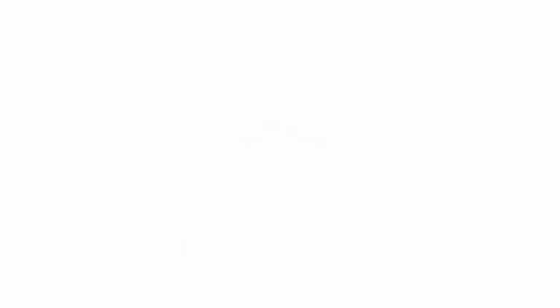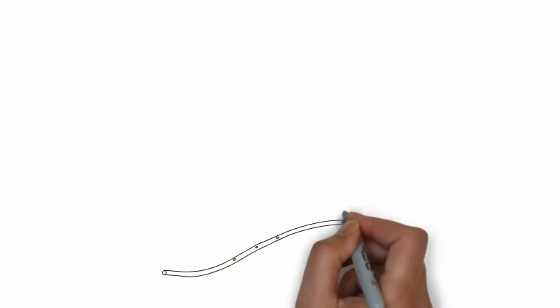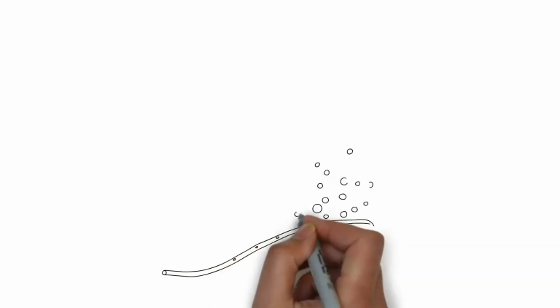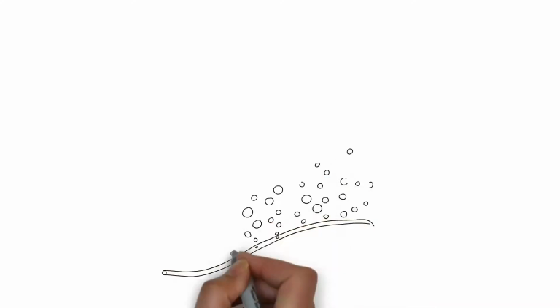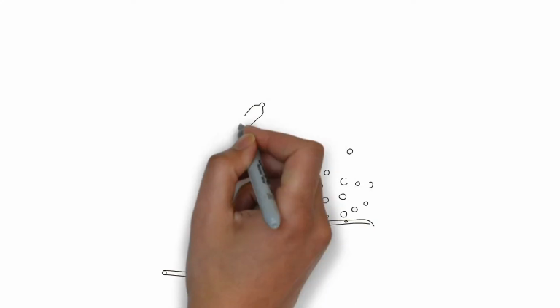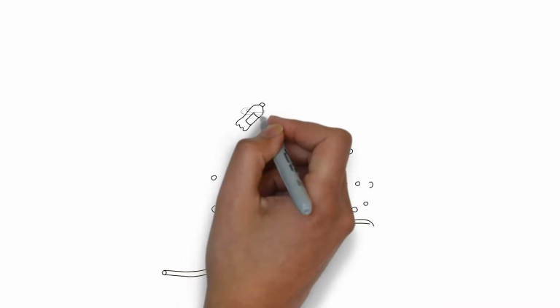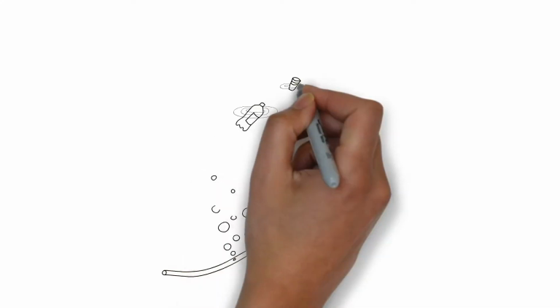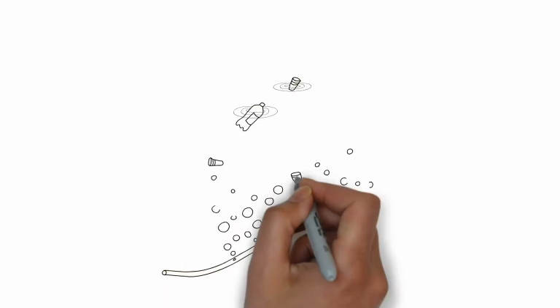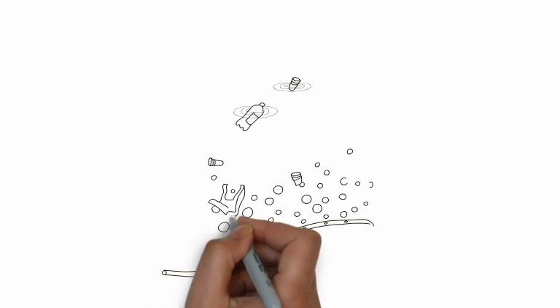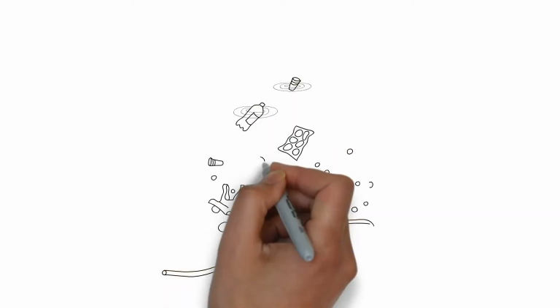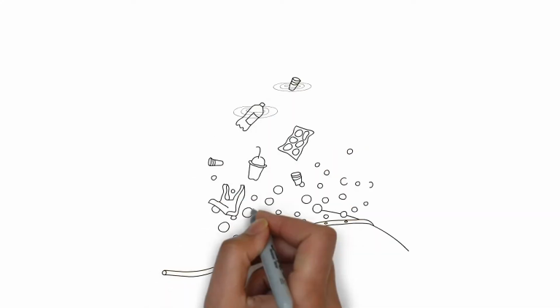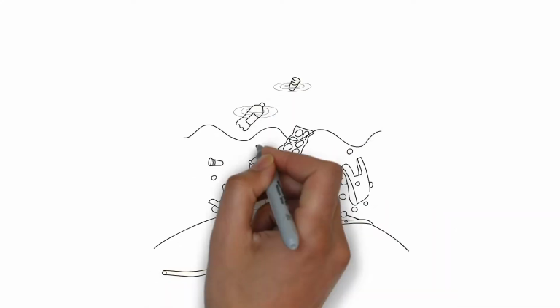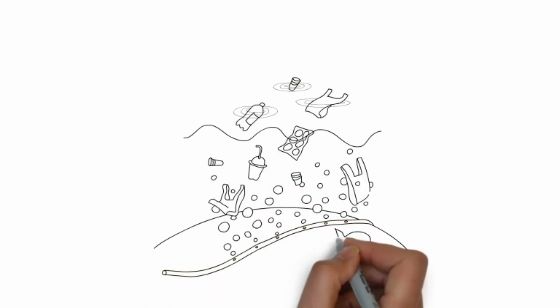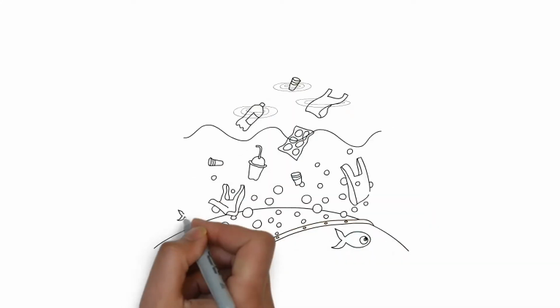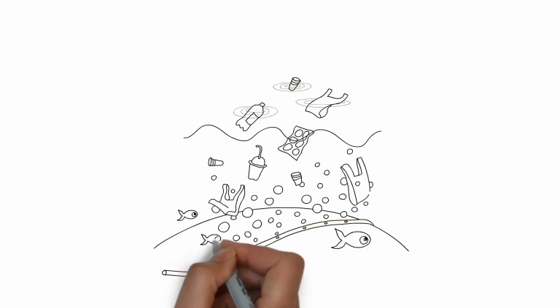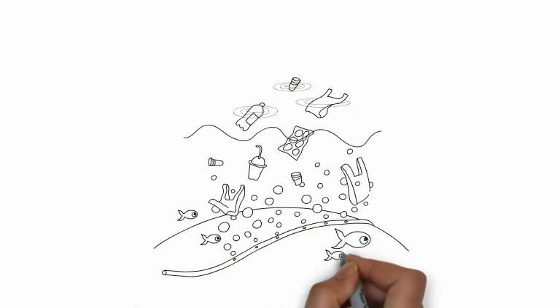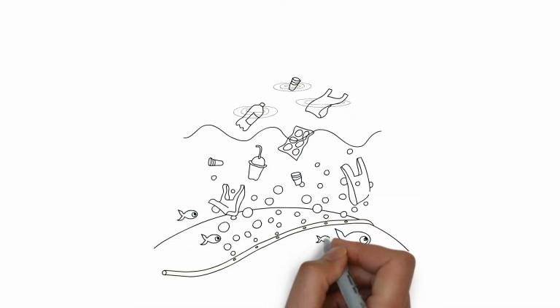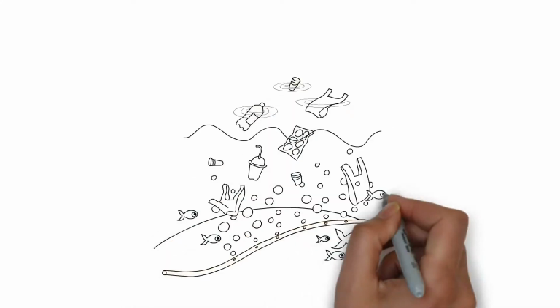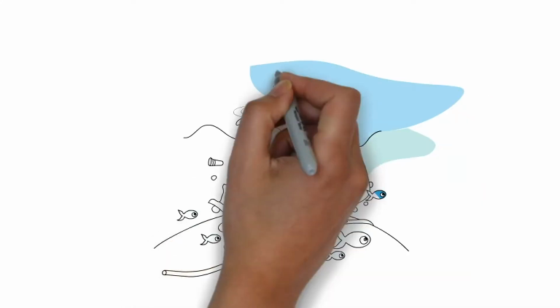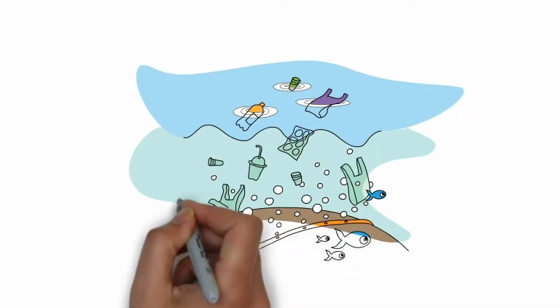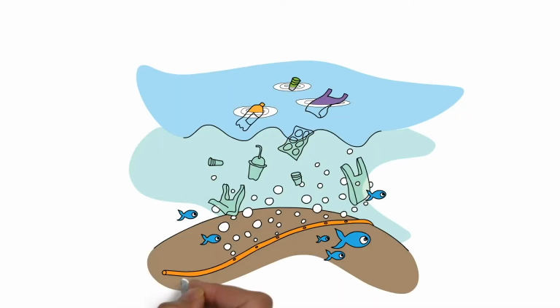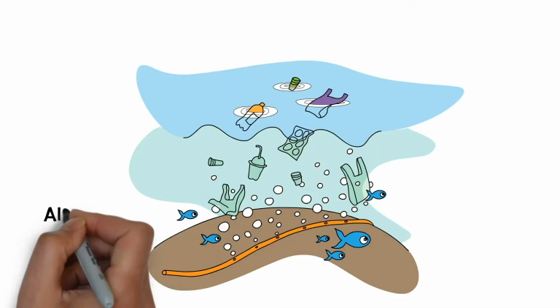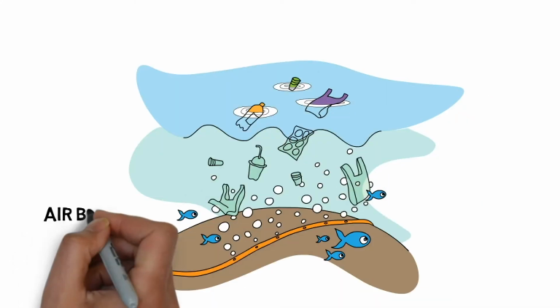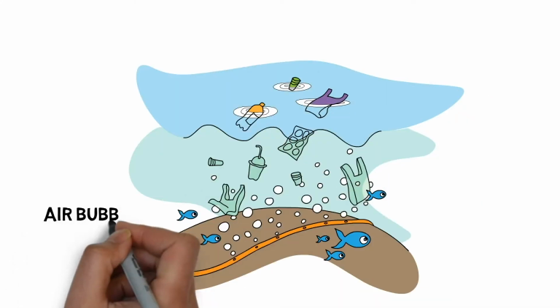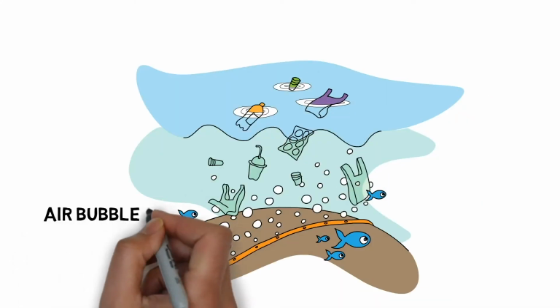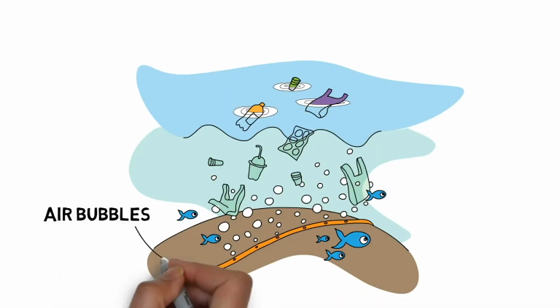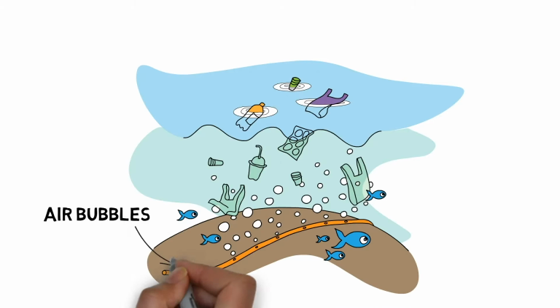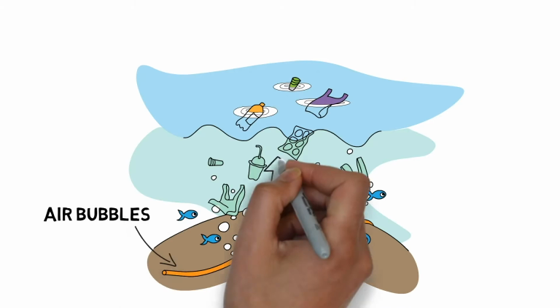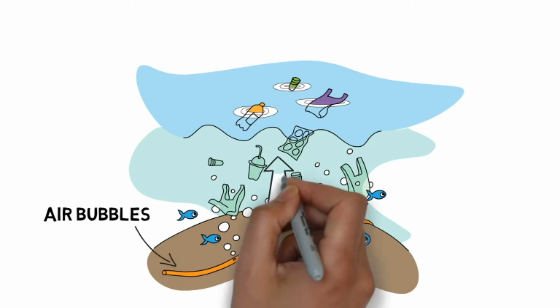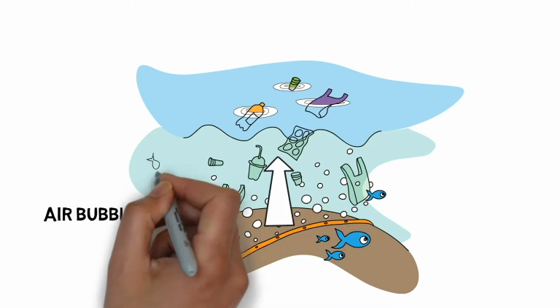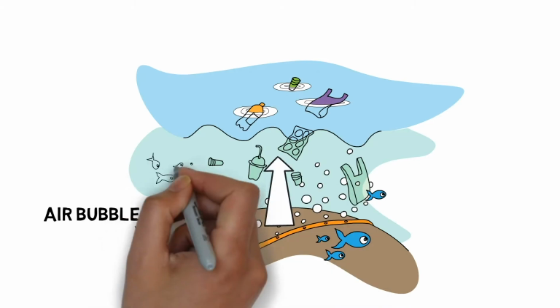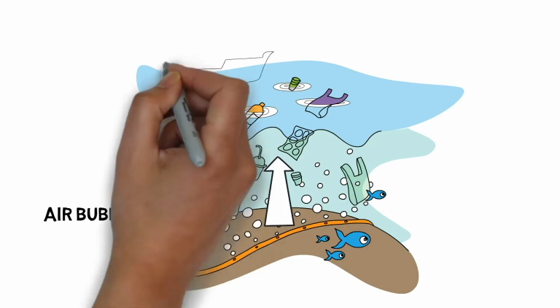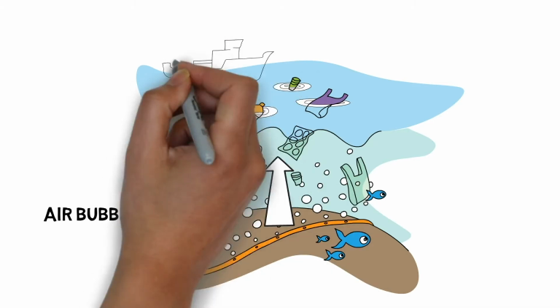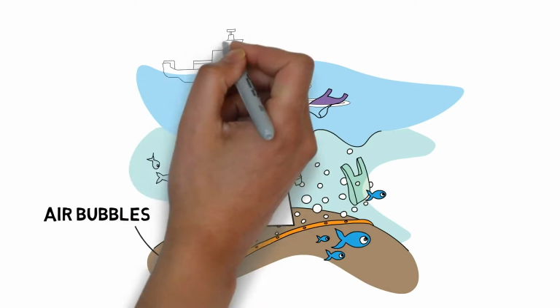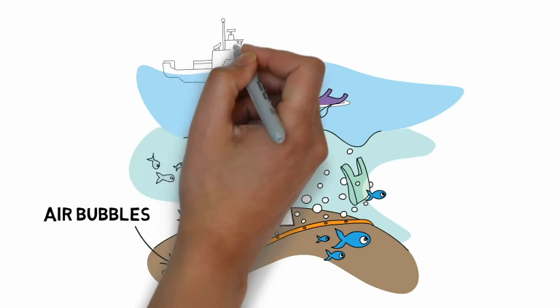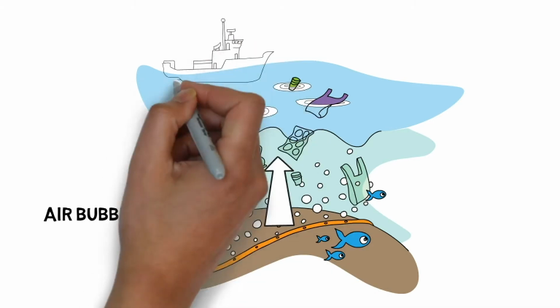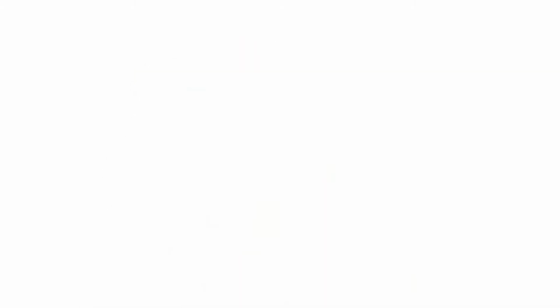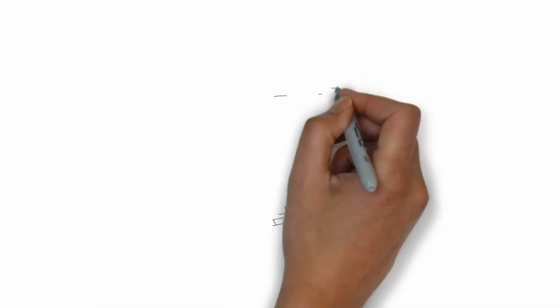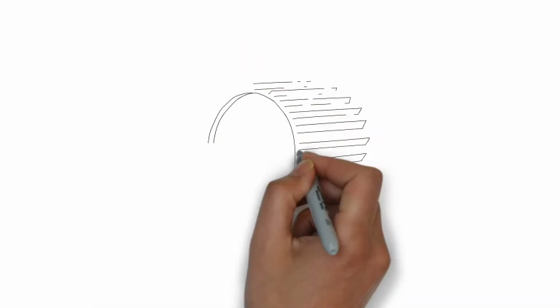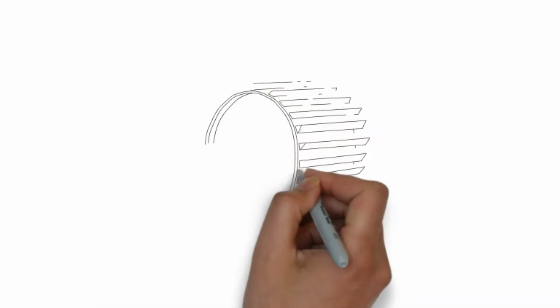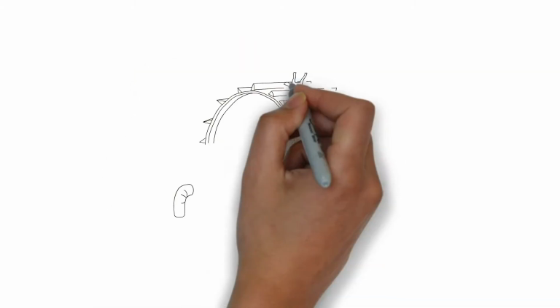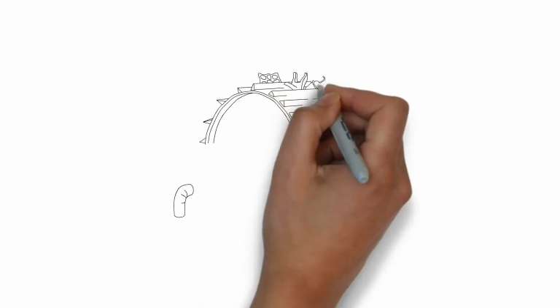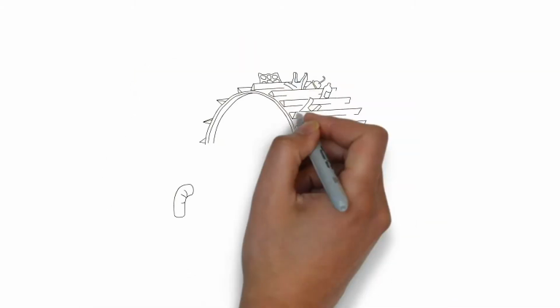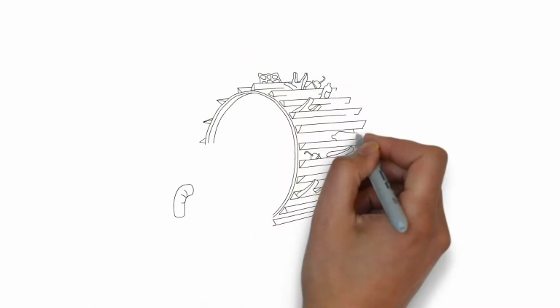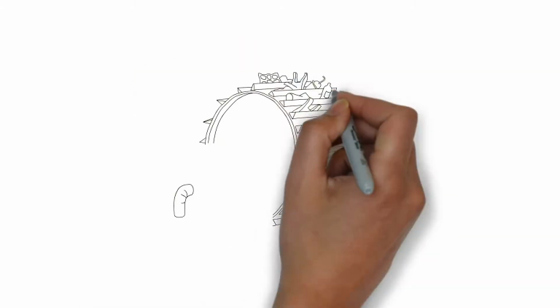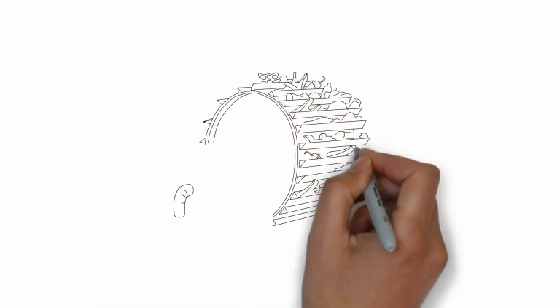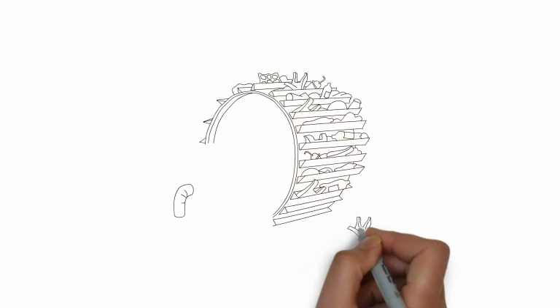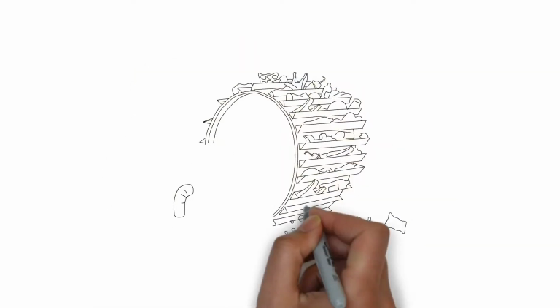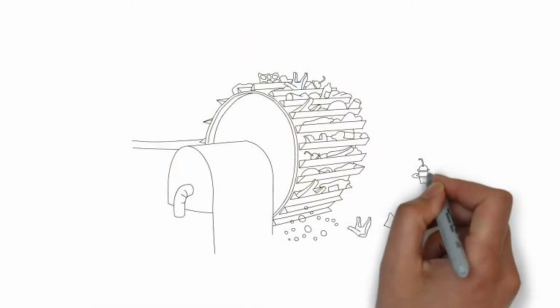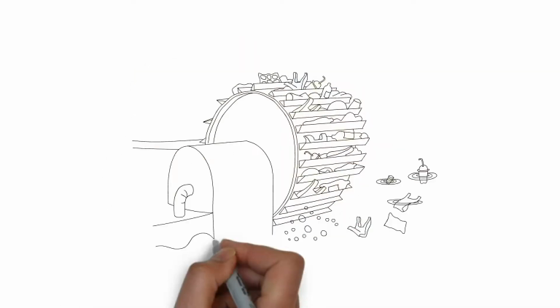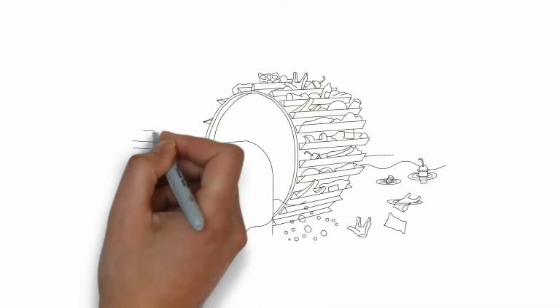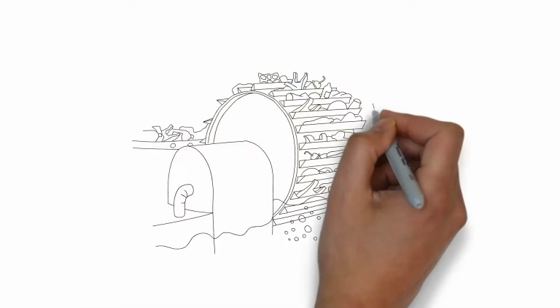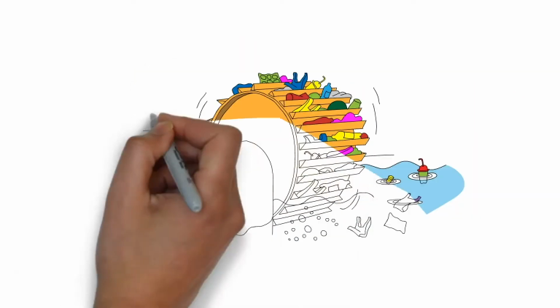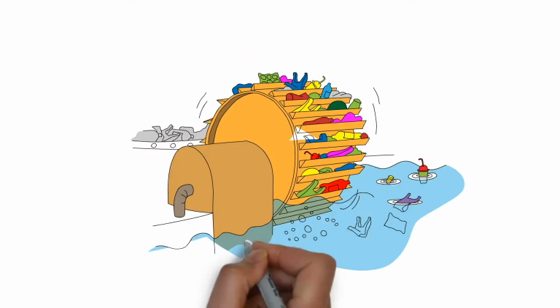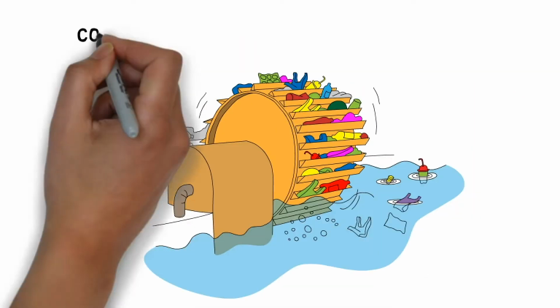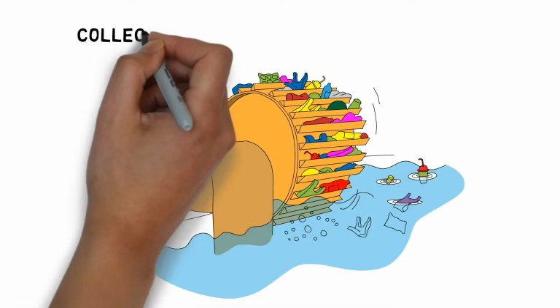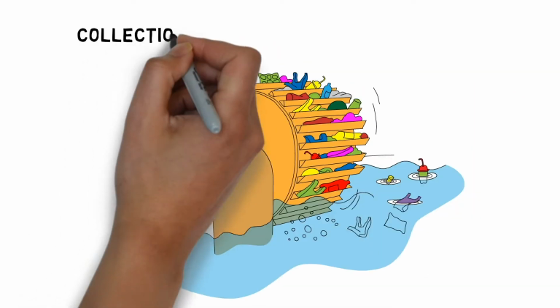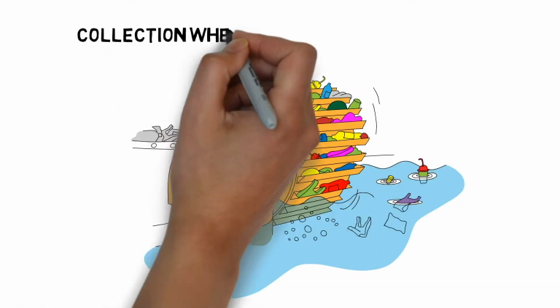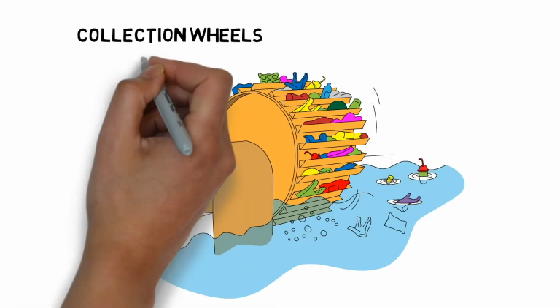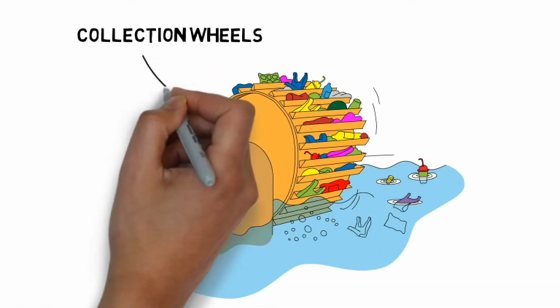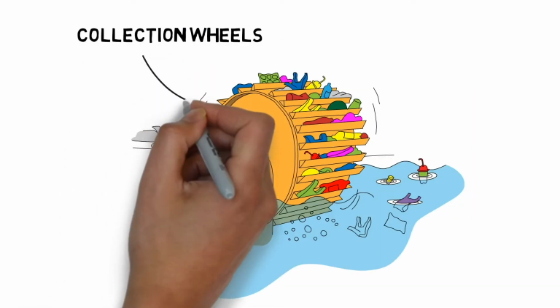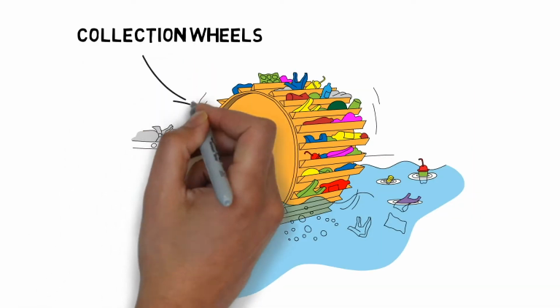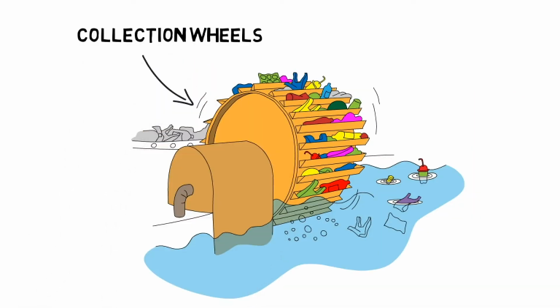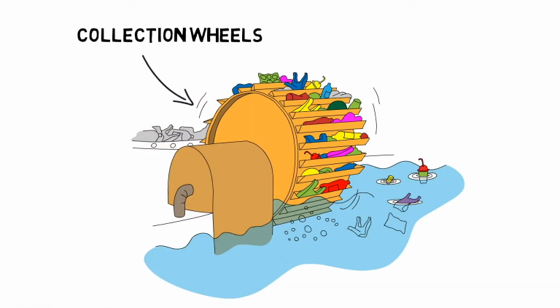We've developed a system that uses air bubbles to direct the plastic to the side of the river, and then a conveyor belt scooper system that scoops it up and out of the water.